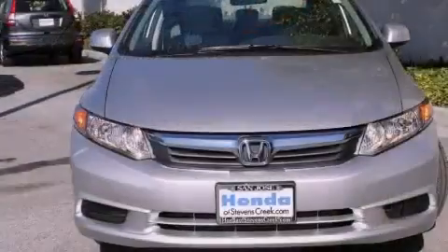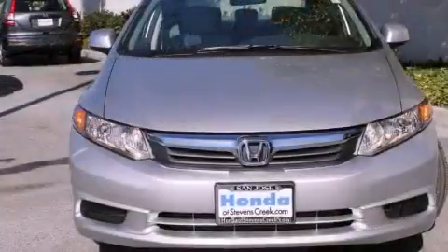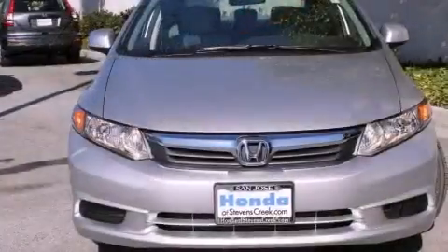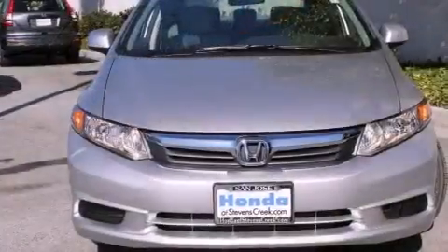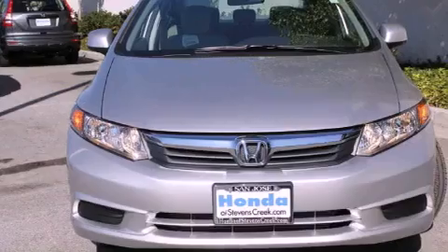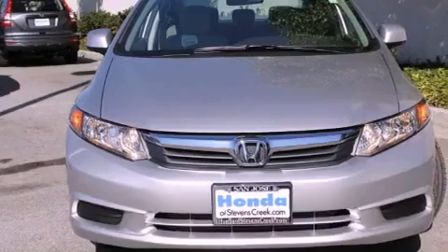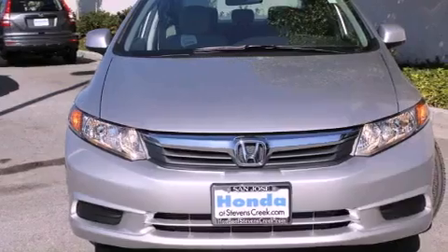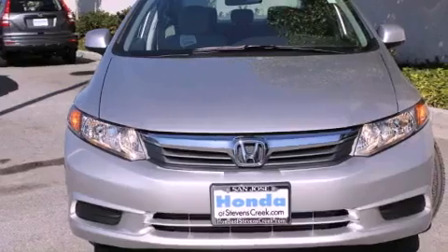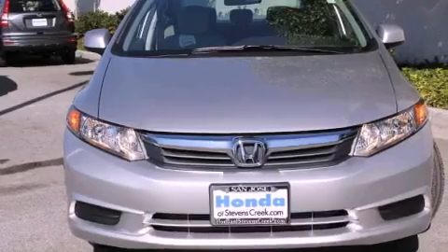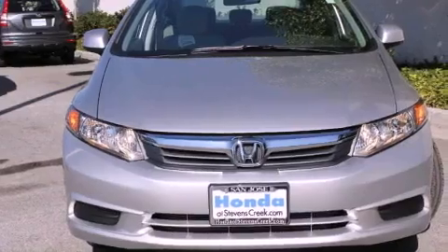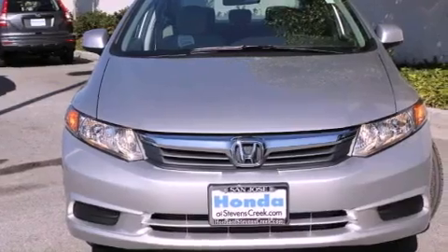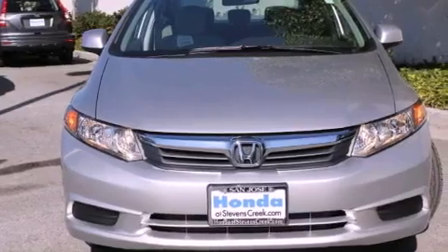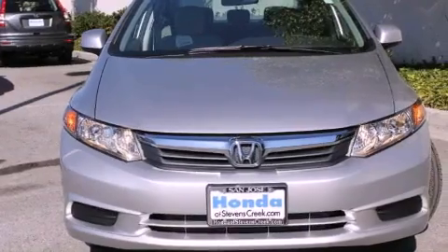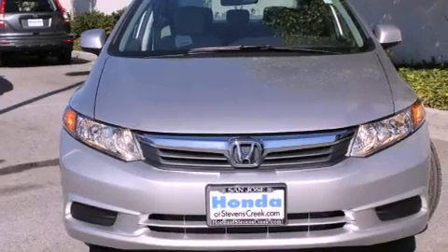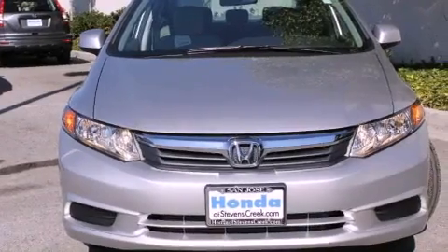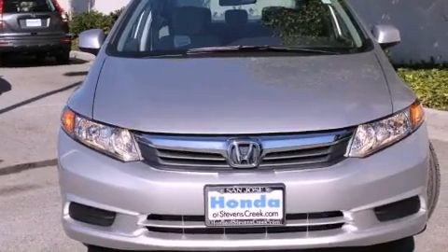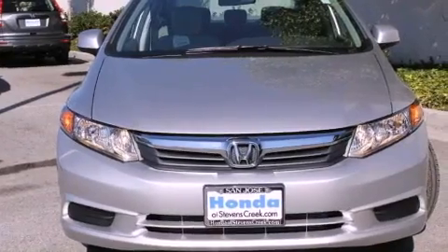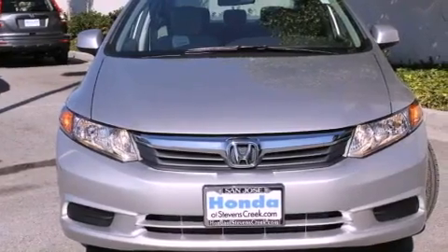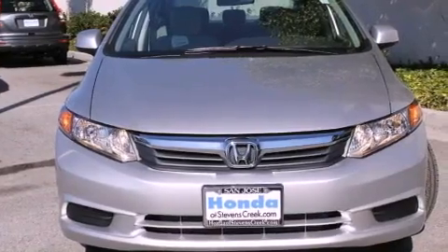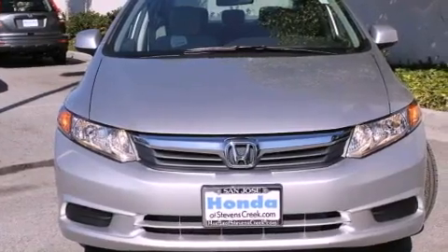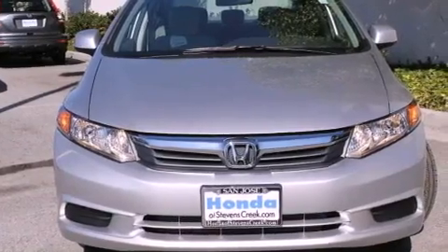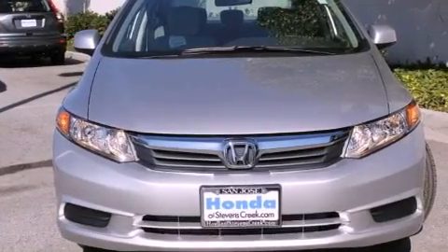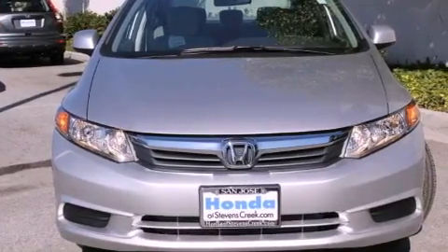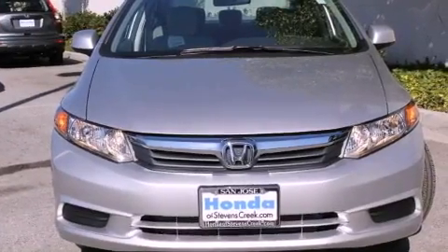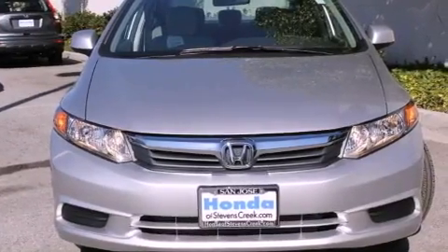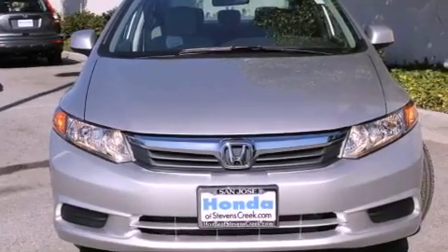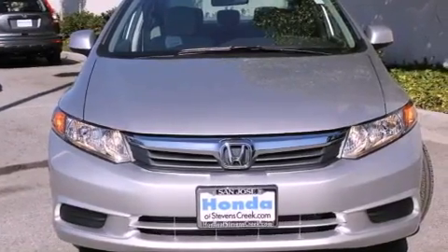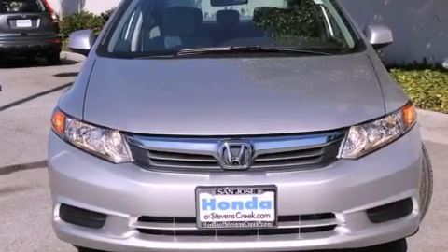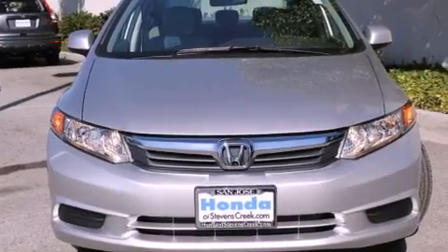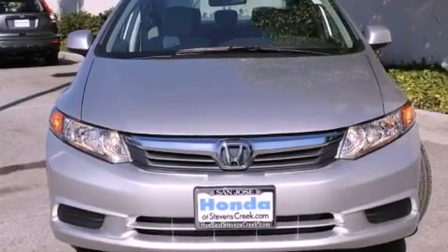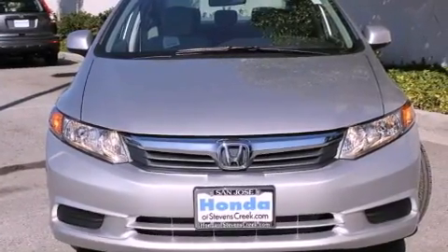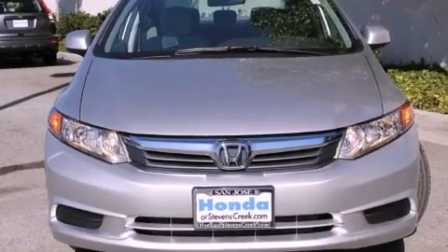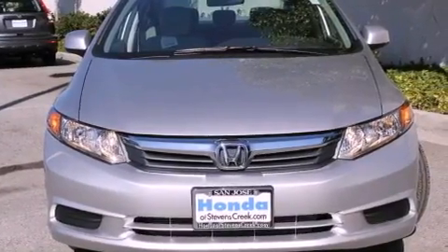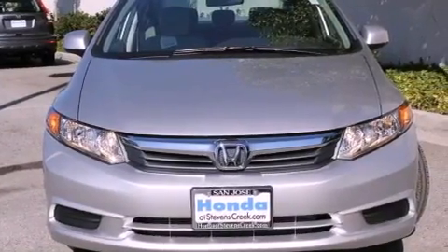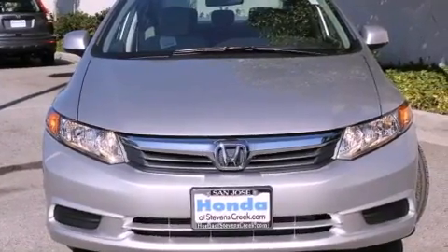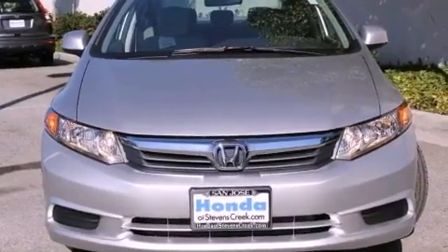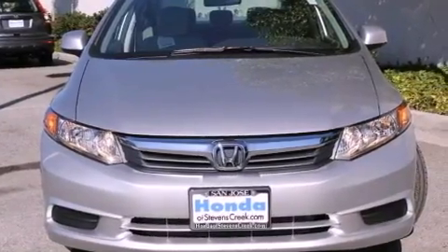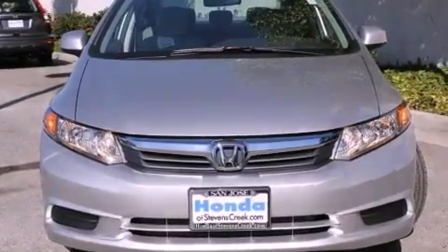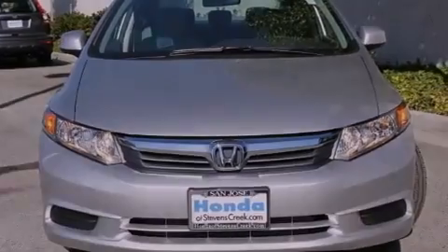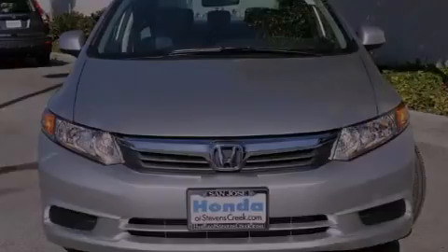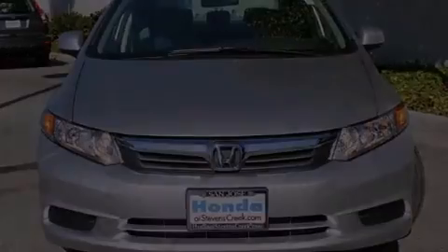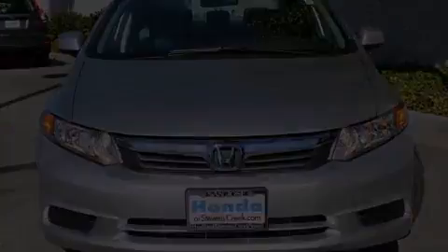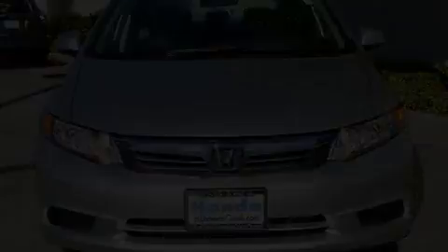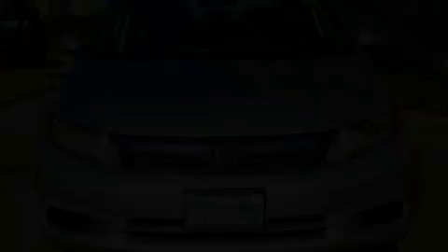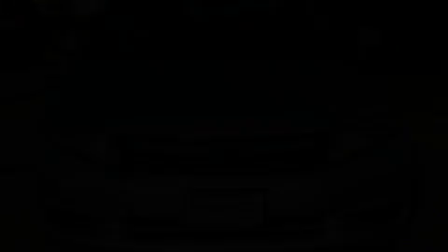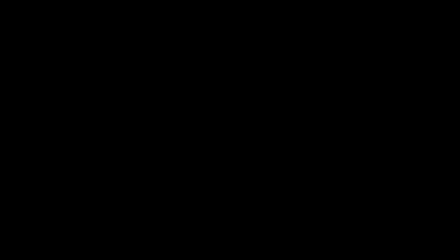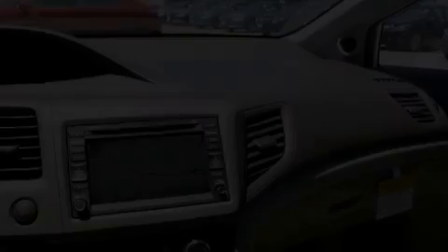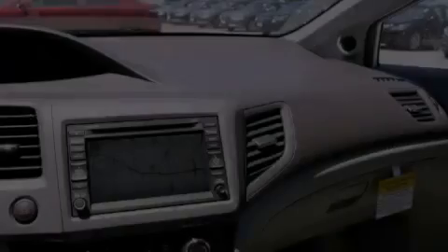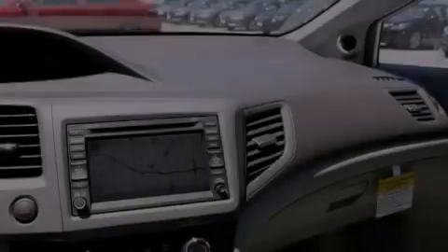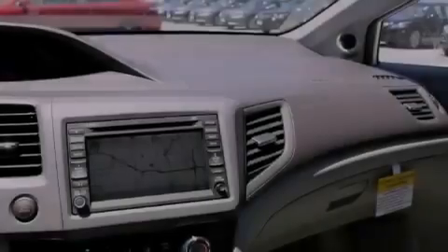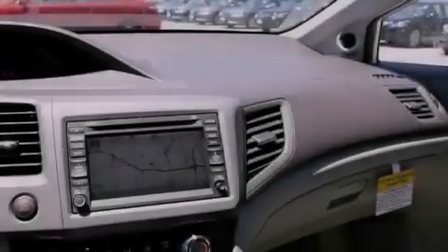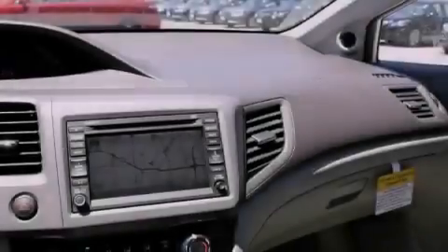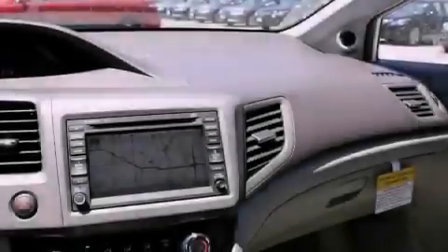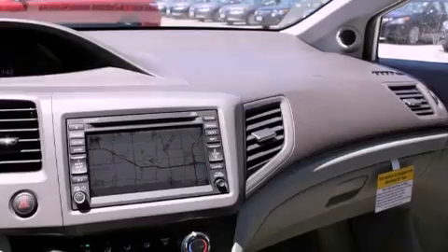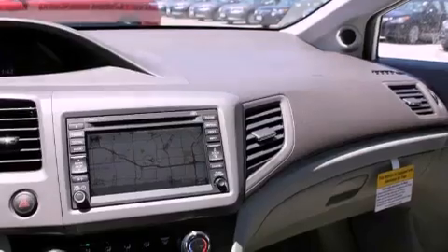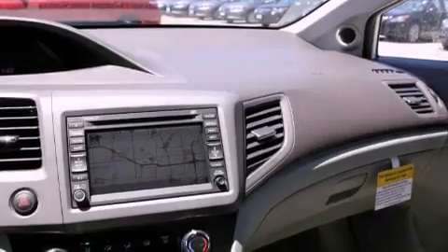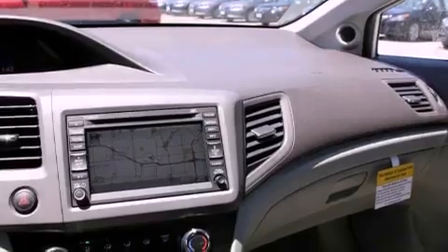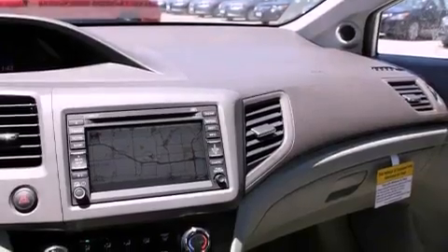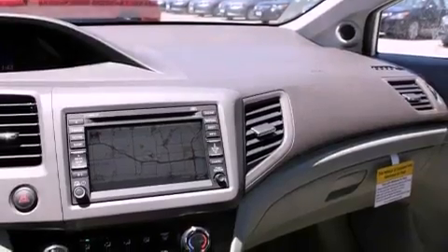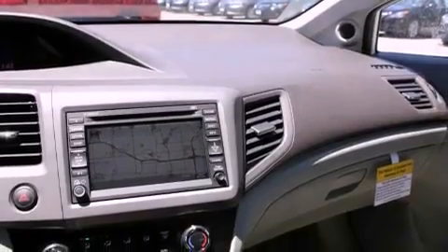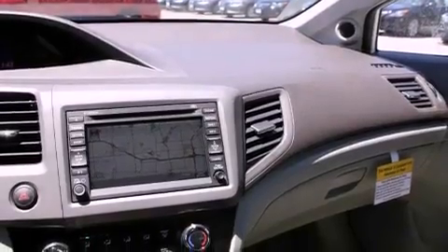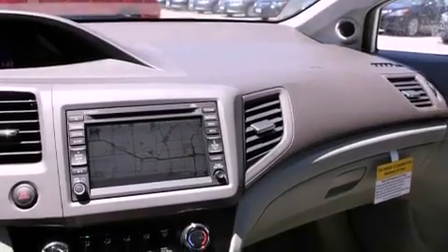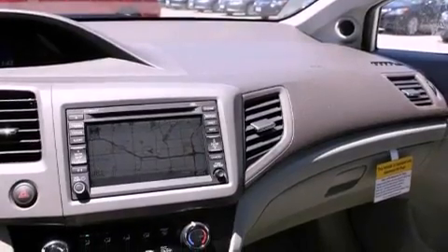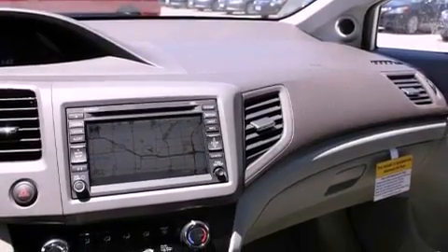With an EPA estimated rating of 39 miles per gallon on the highway, this vehicle is clearly a fuel-efficient choice.